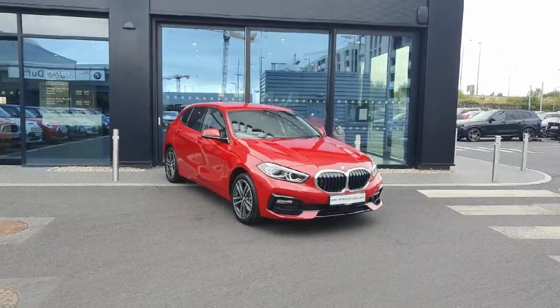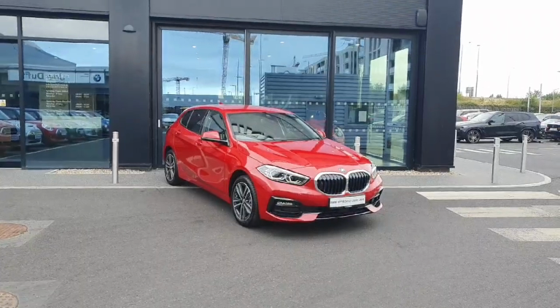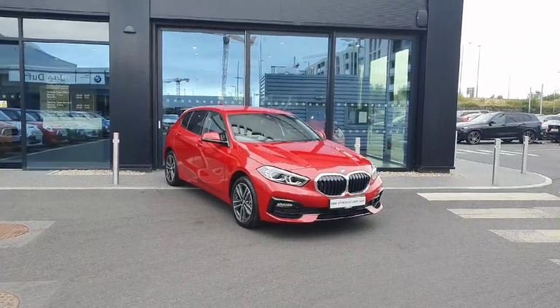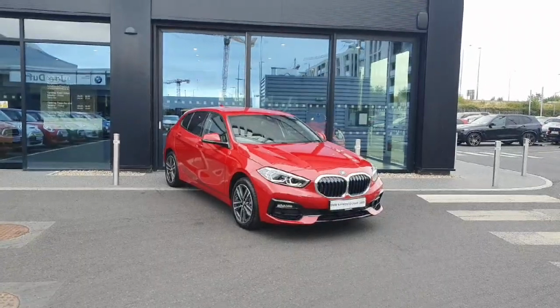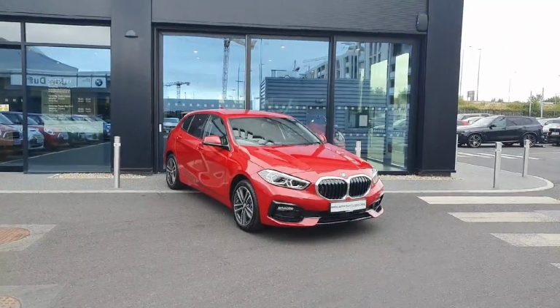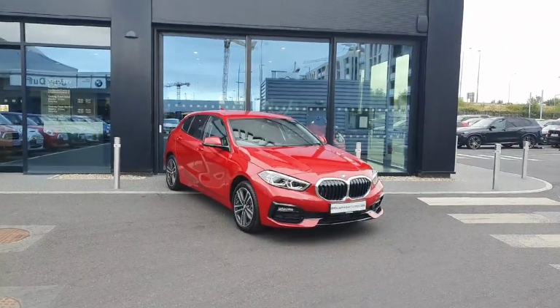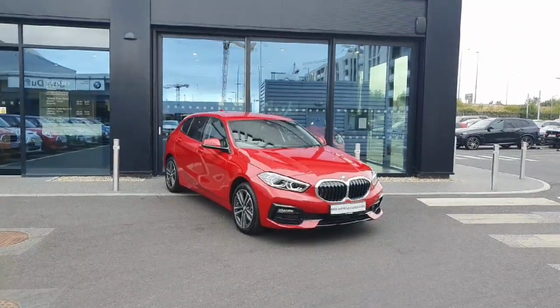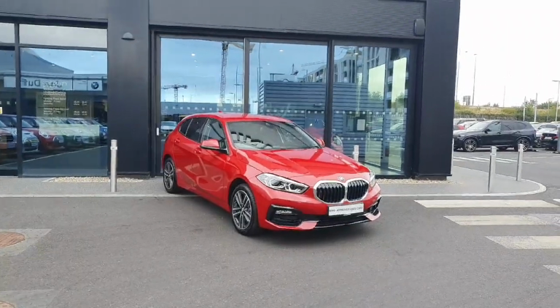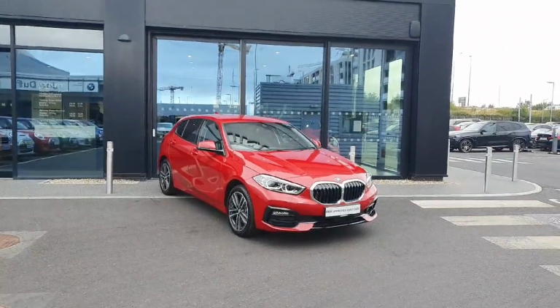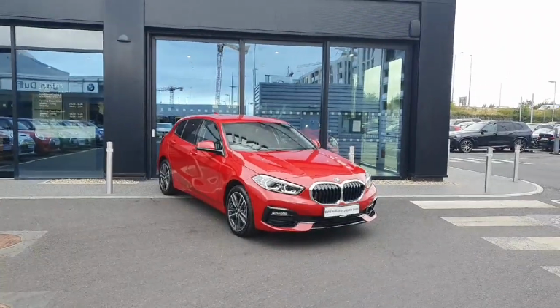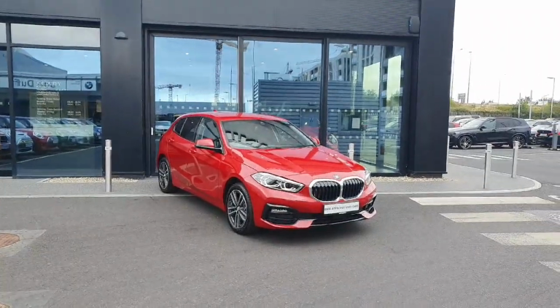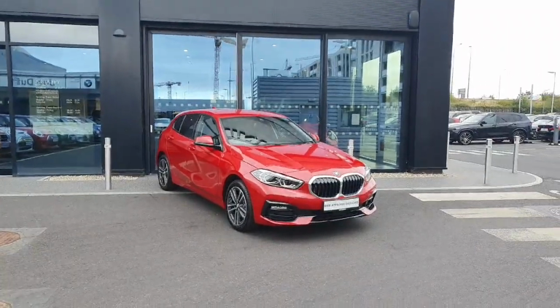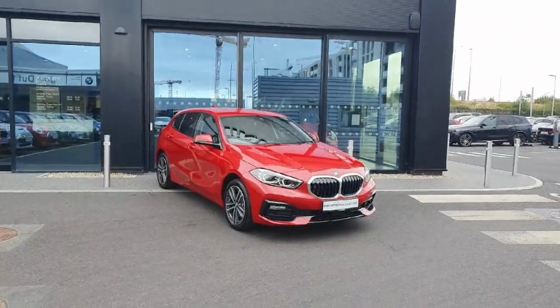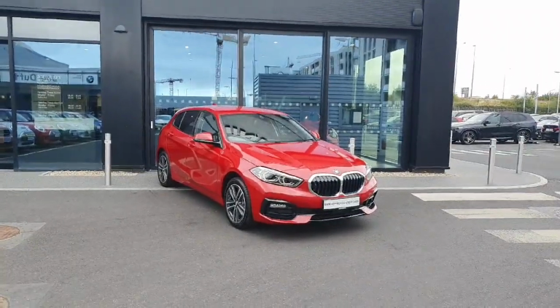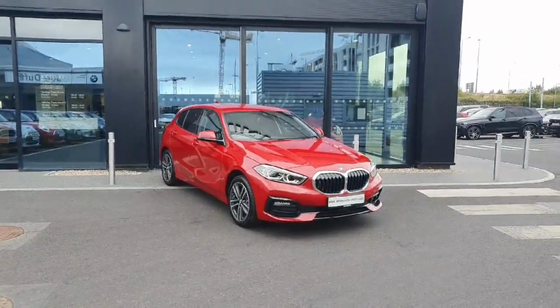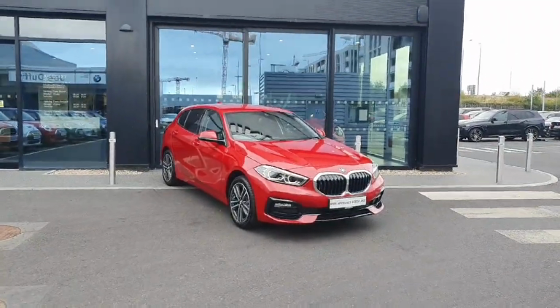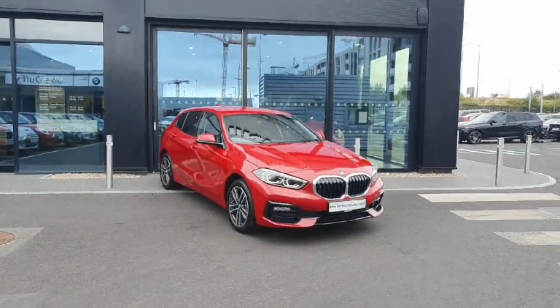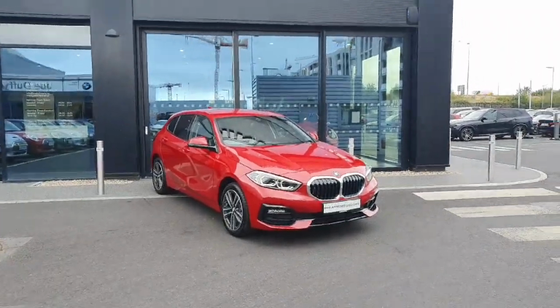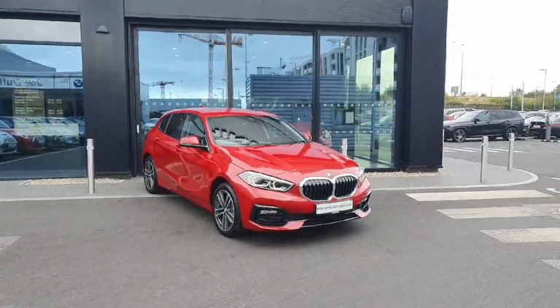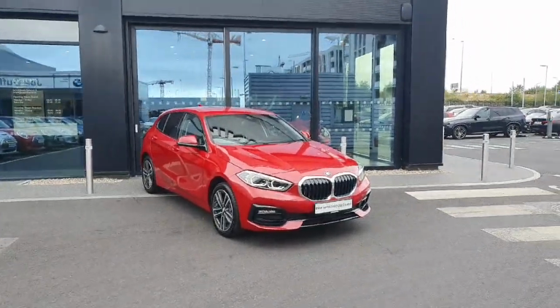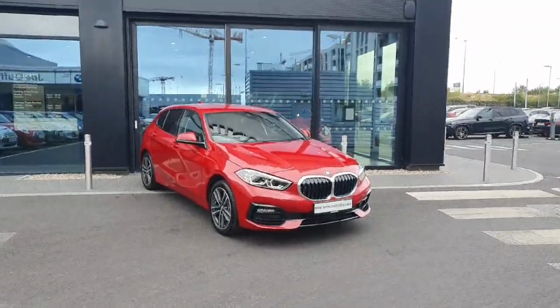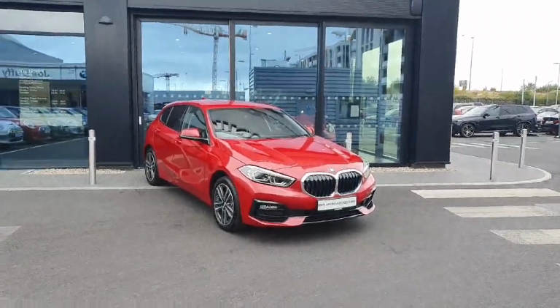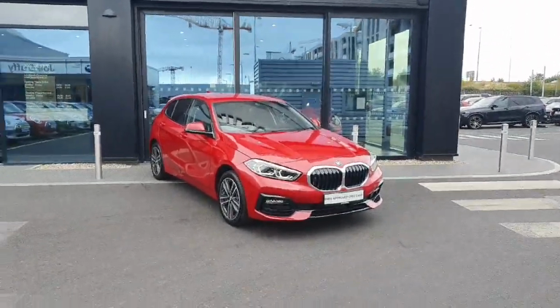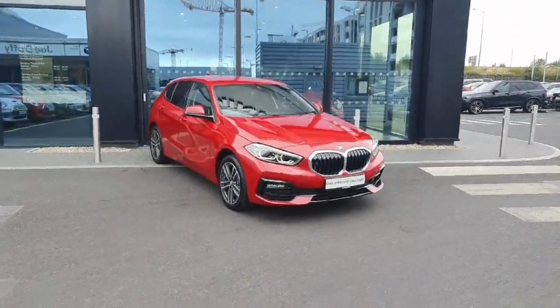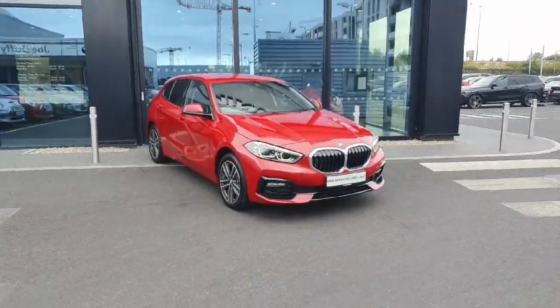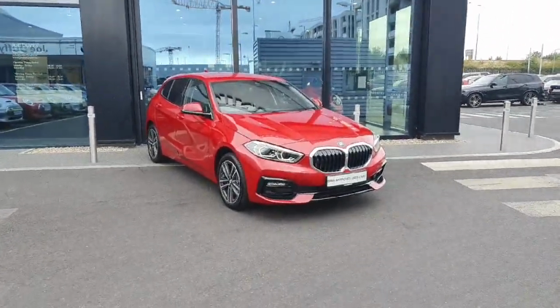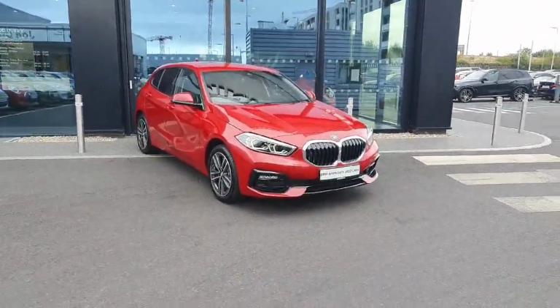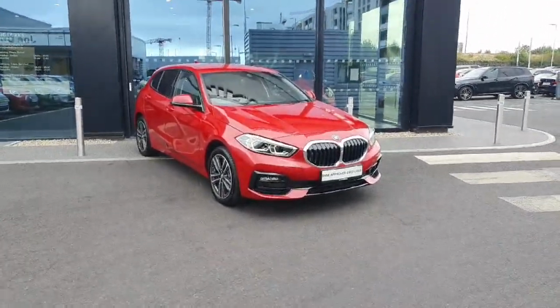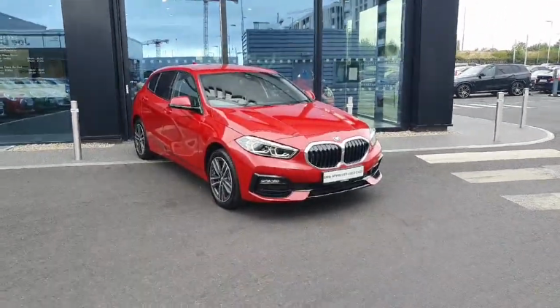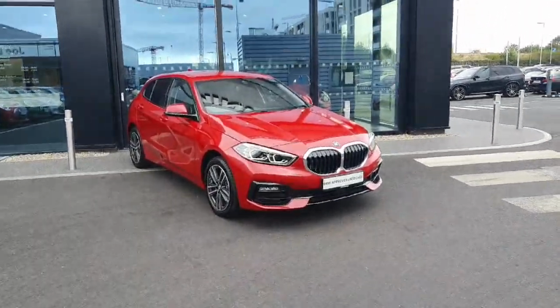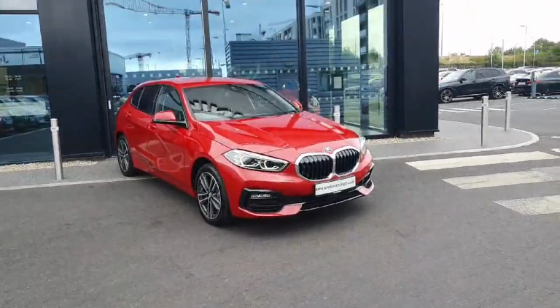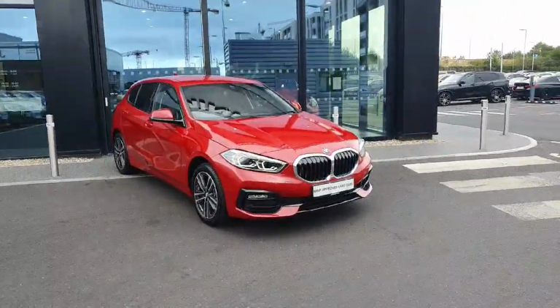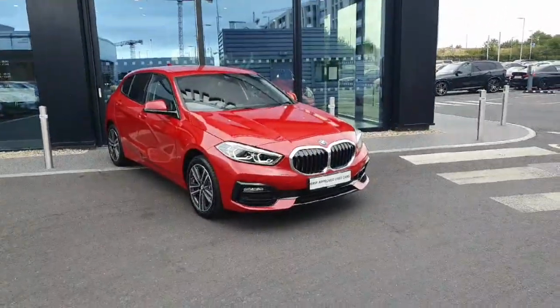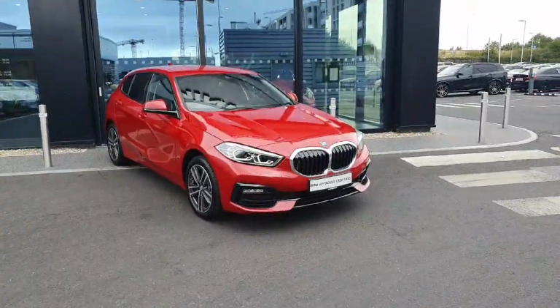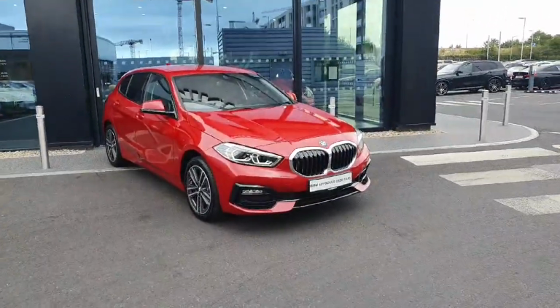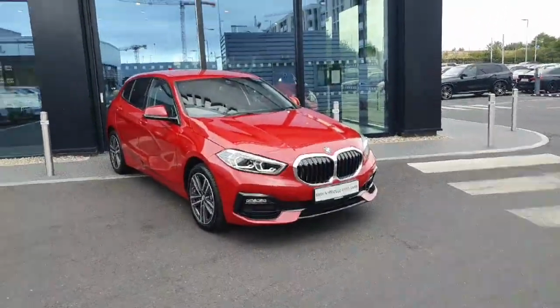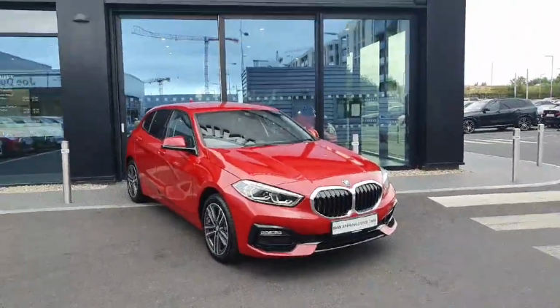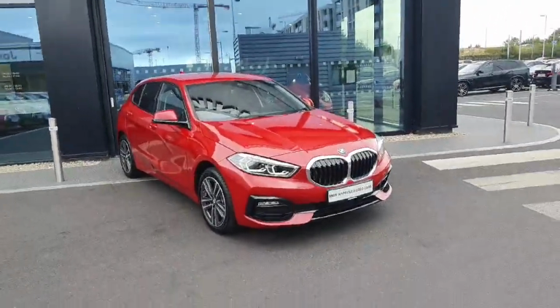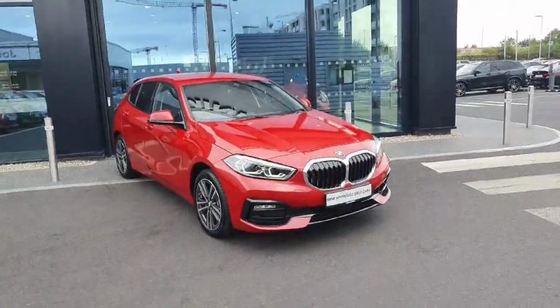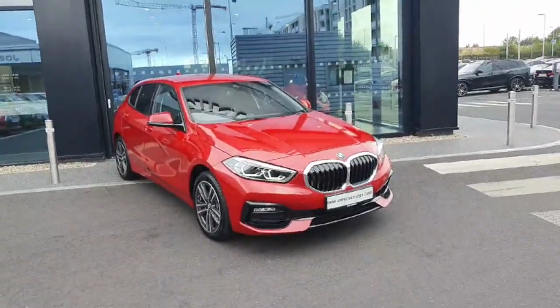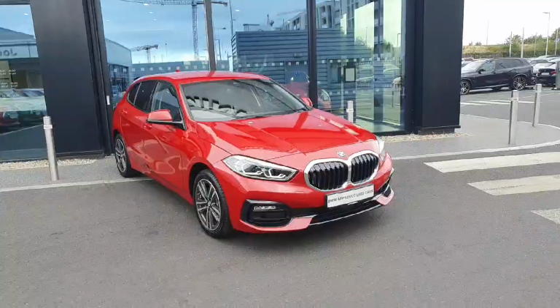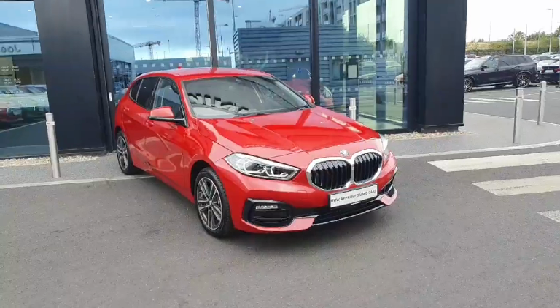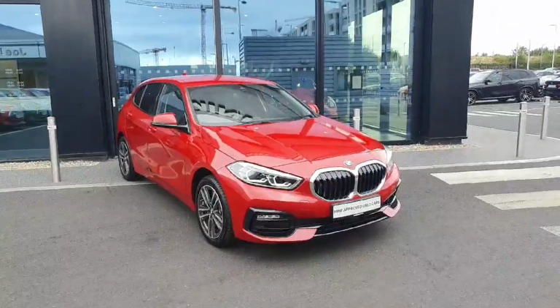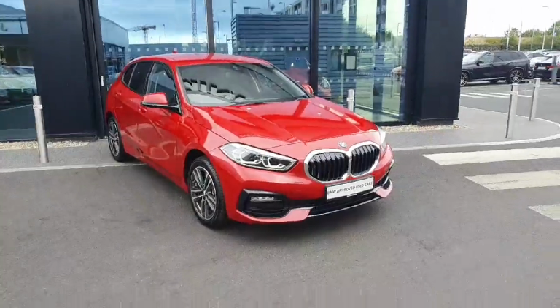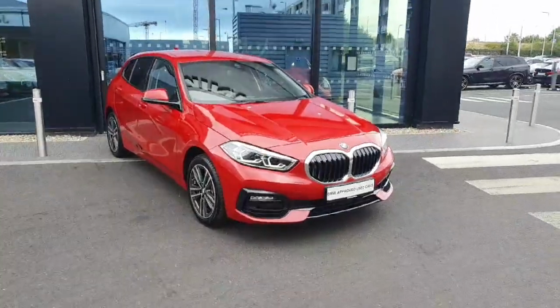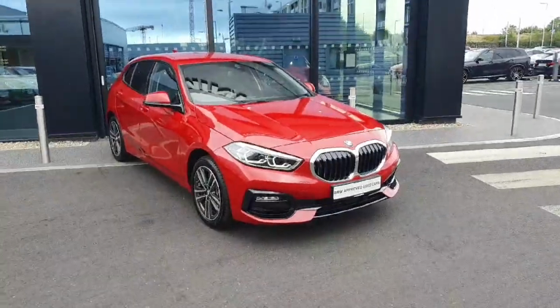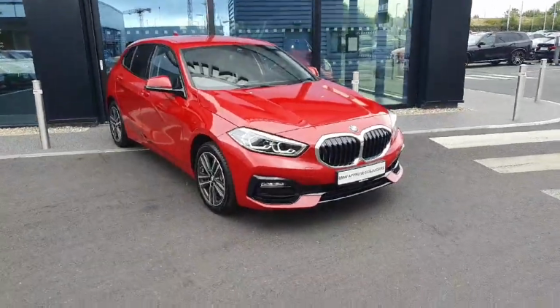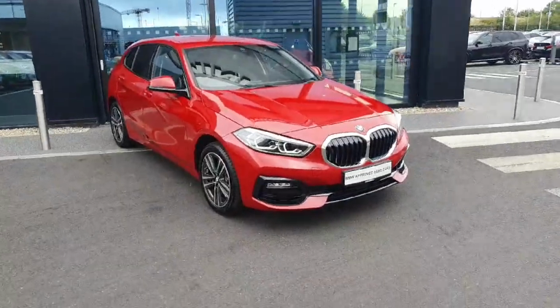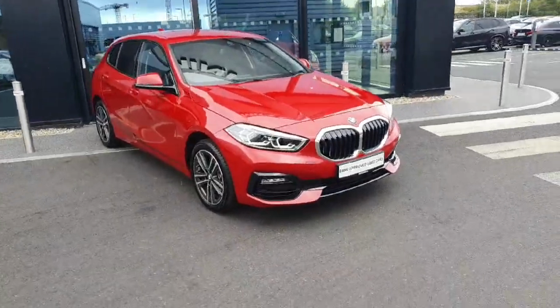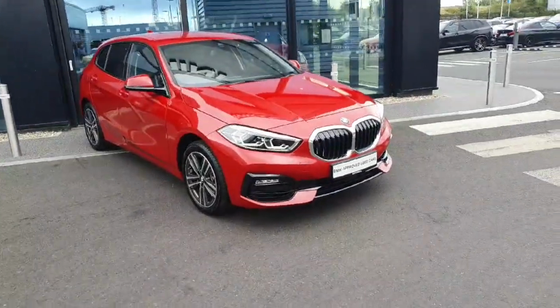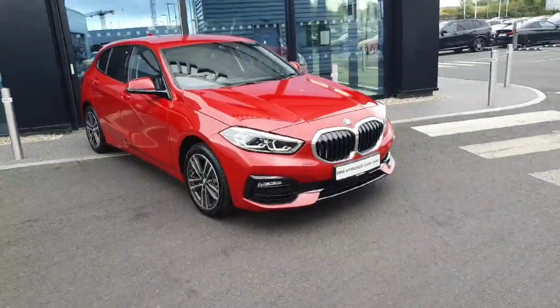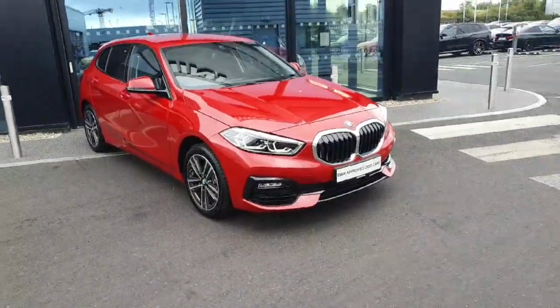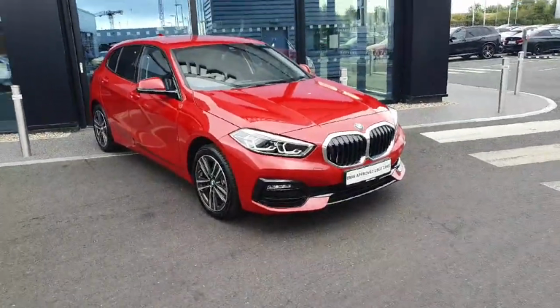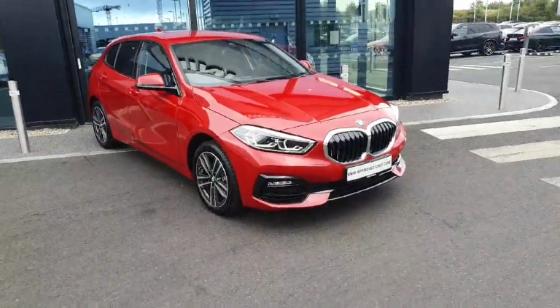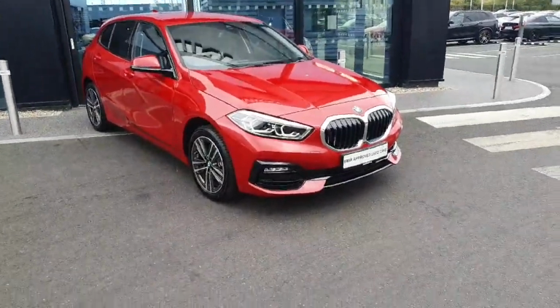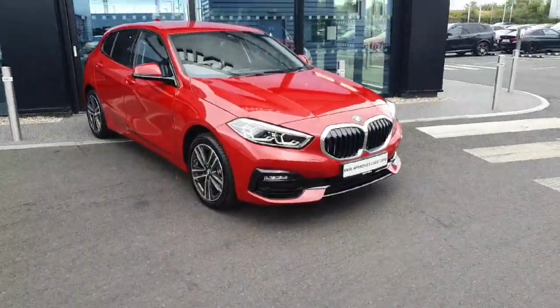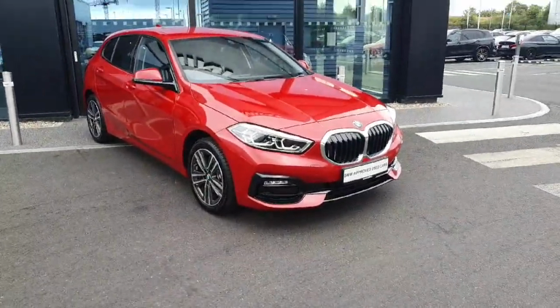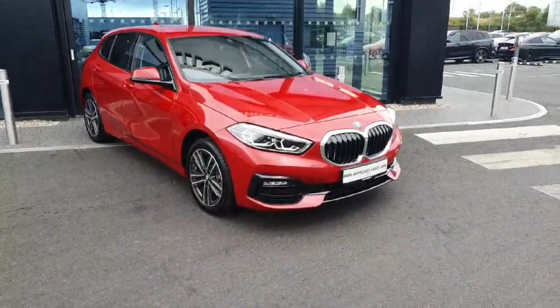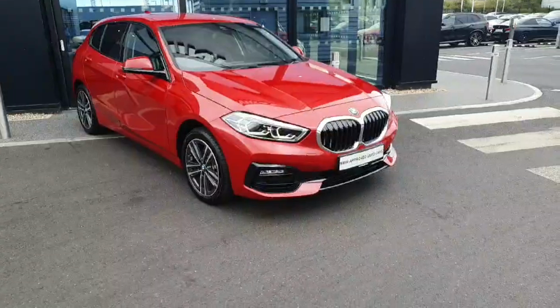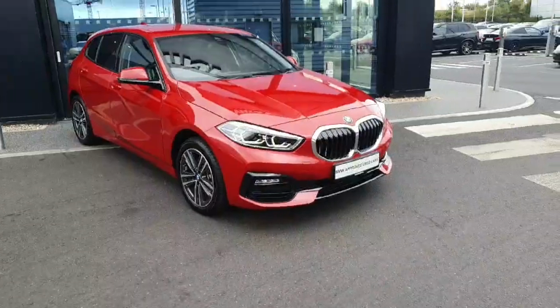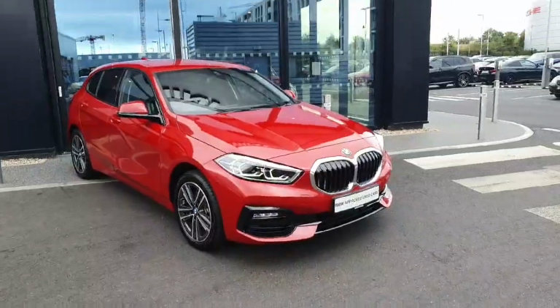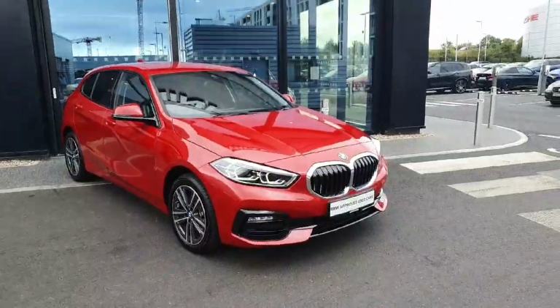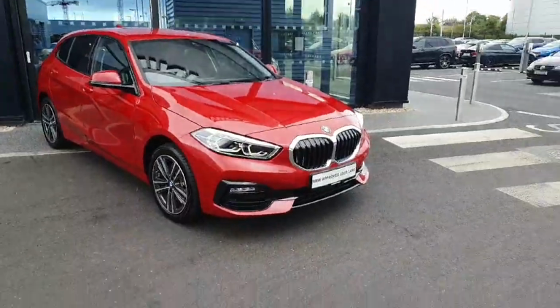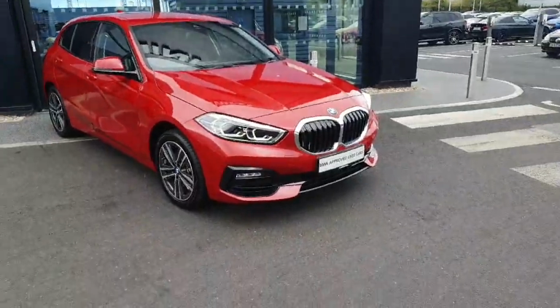Hello and welcome to Joe Duffy BMW. My name is Ryan Brennan and today I'm going to be chatting around with this 118i one-series that we have in stock.